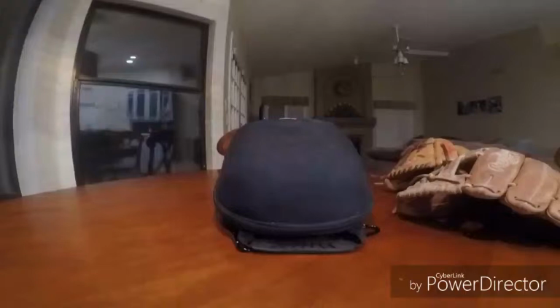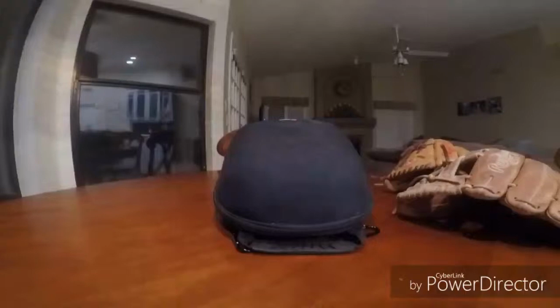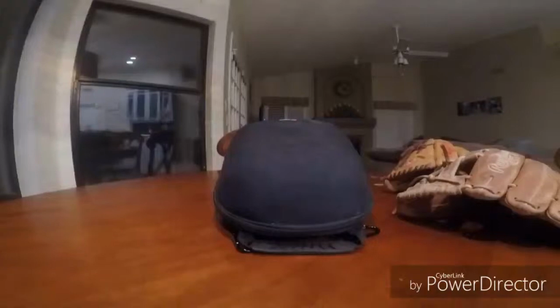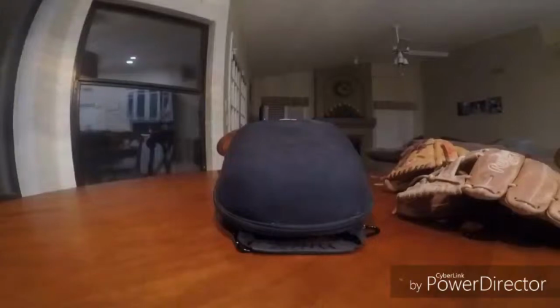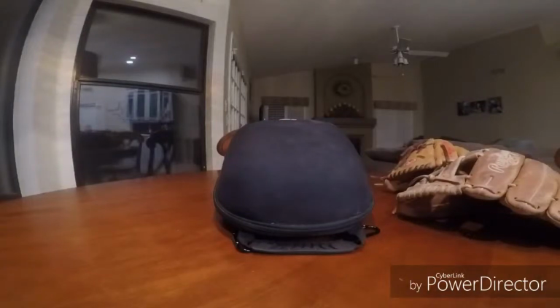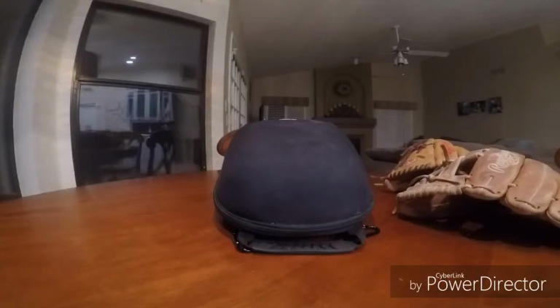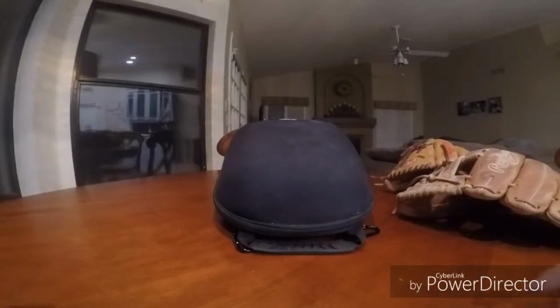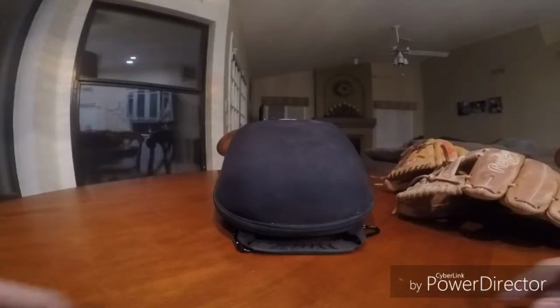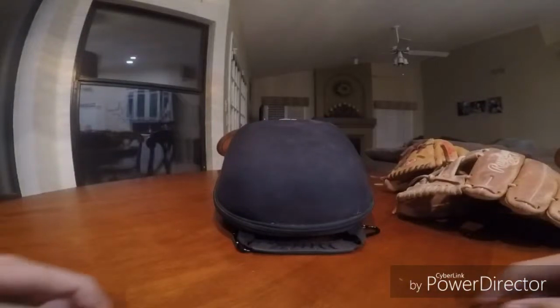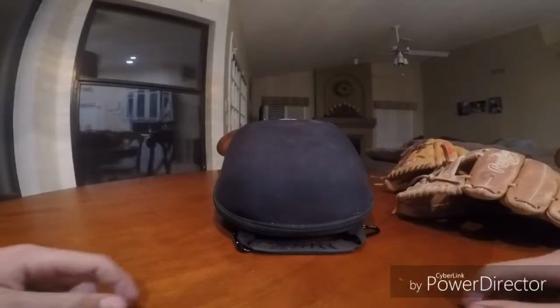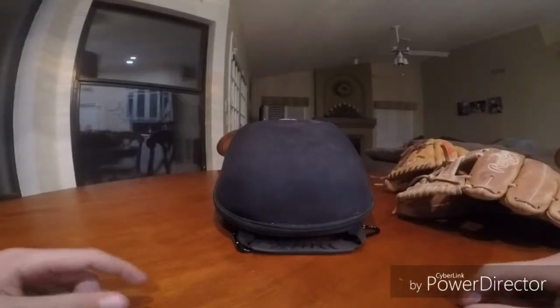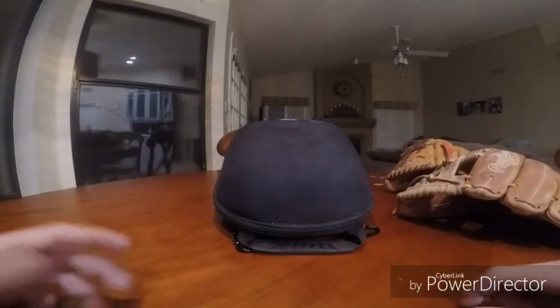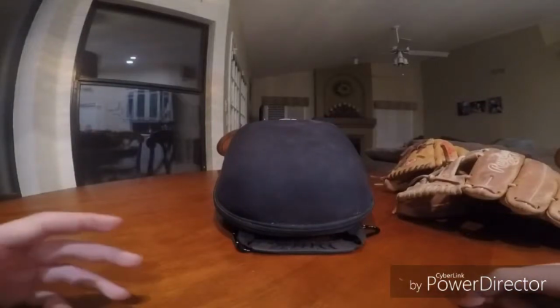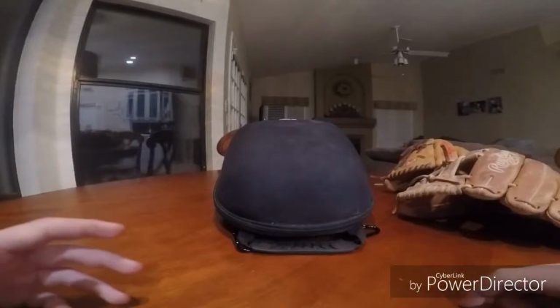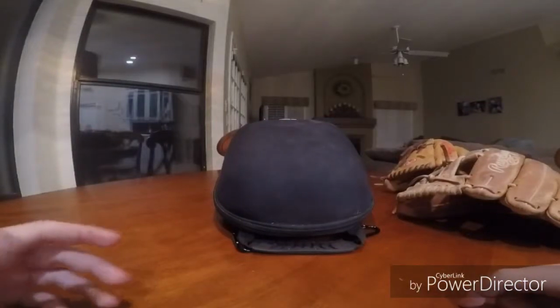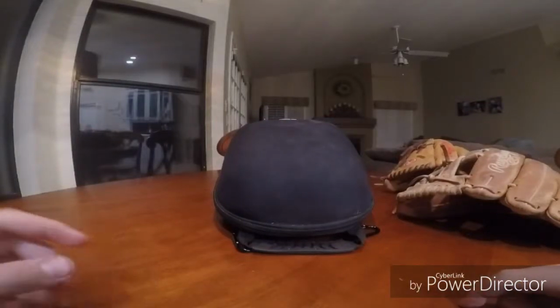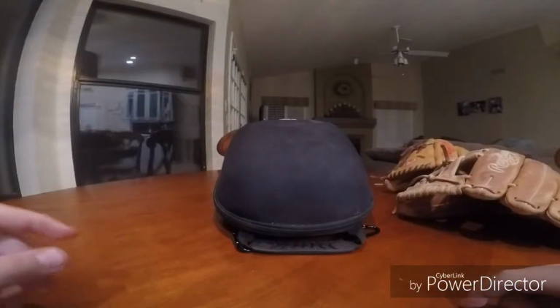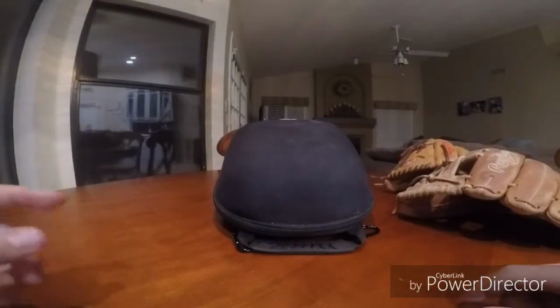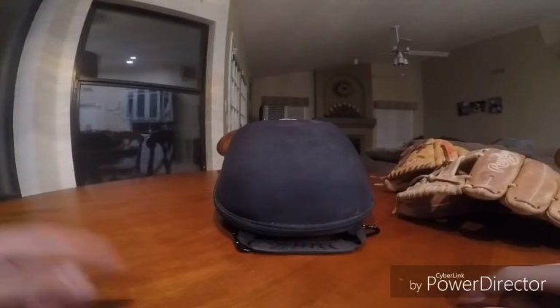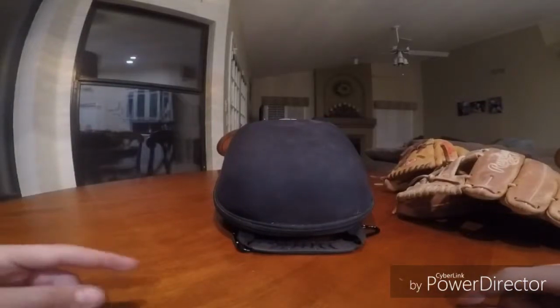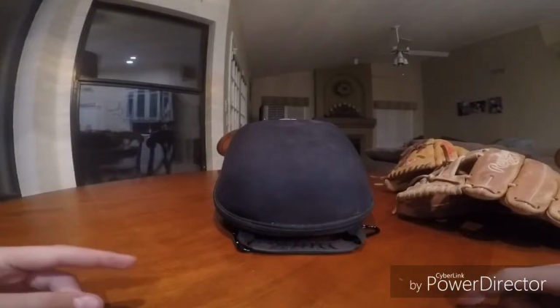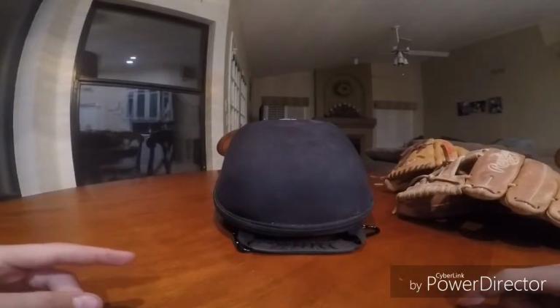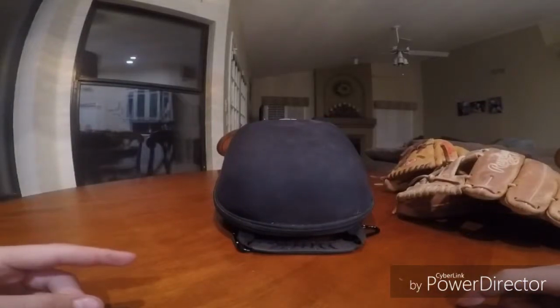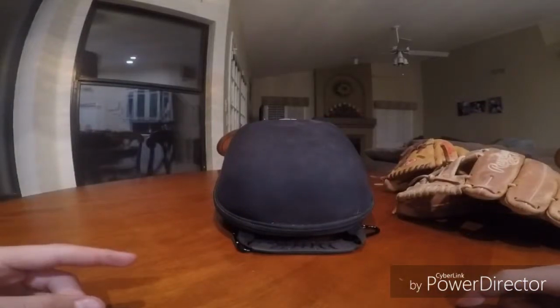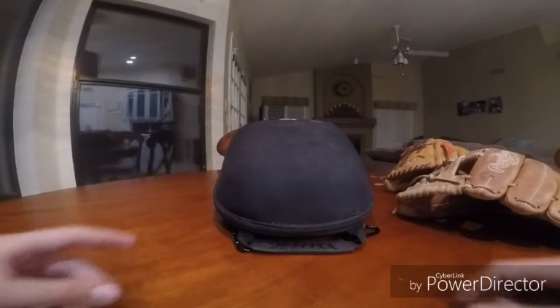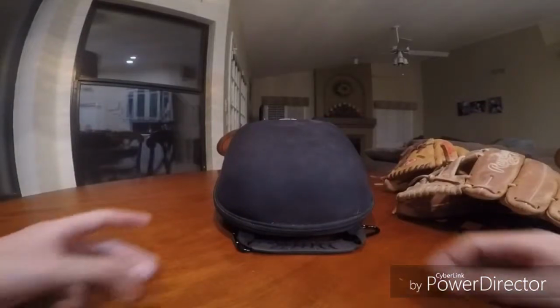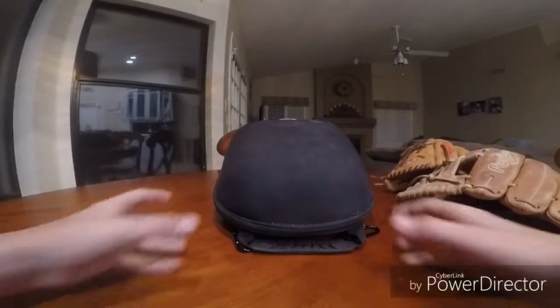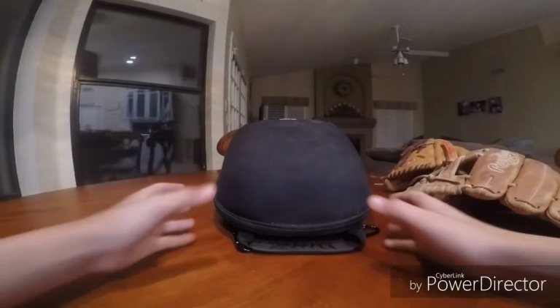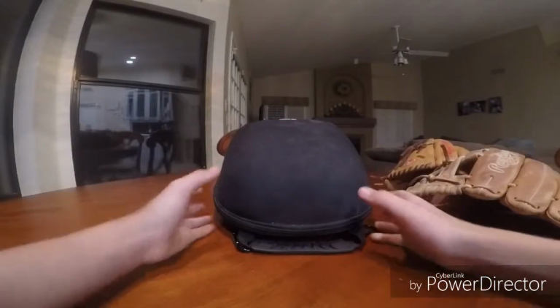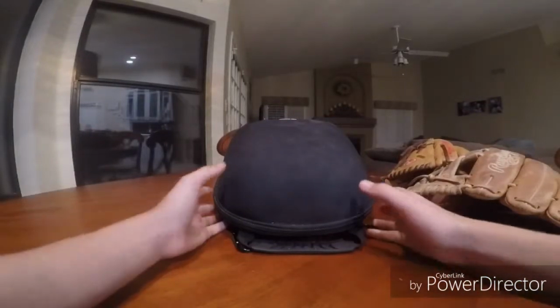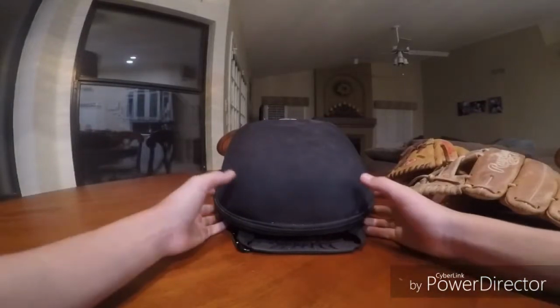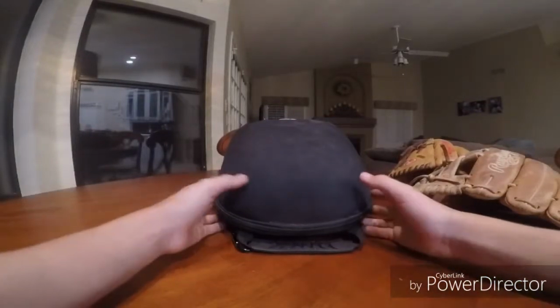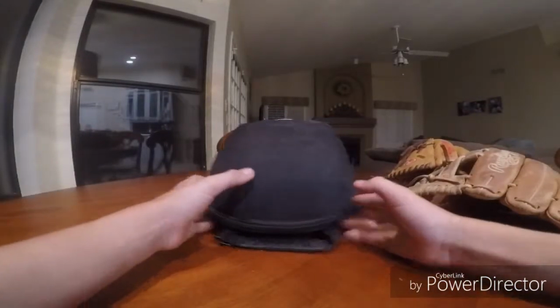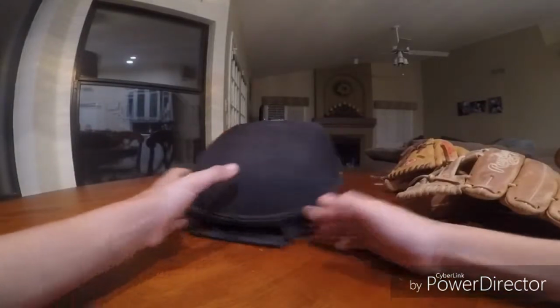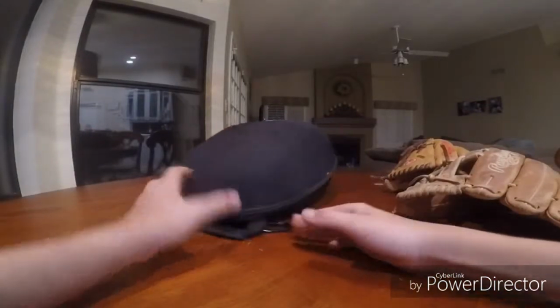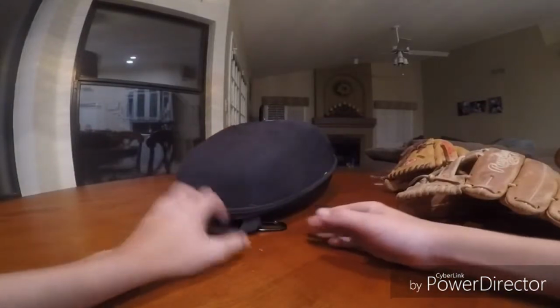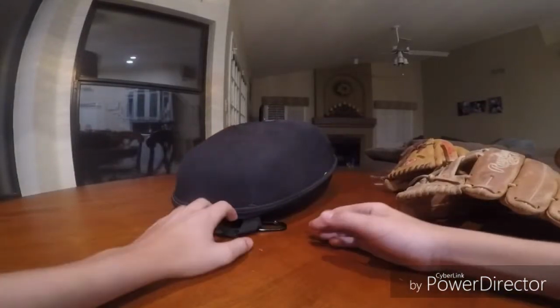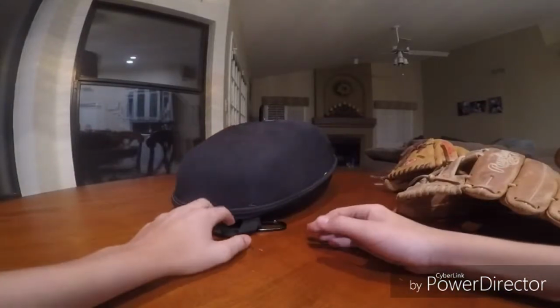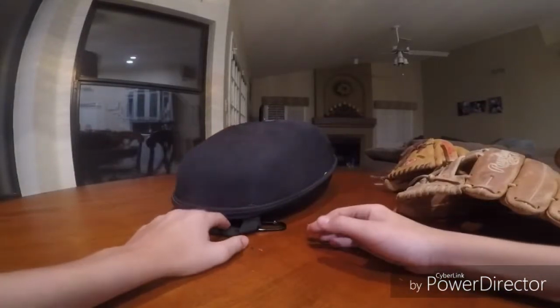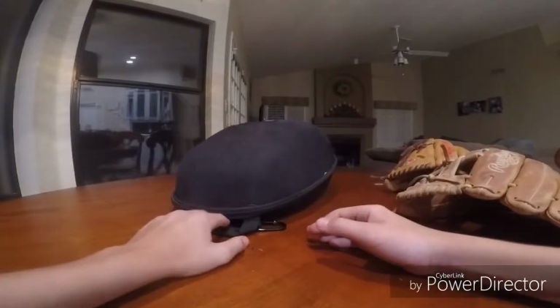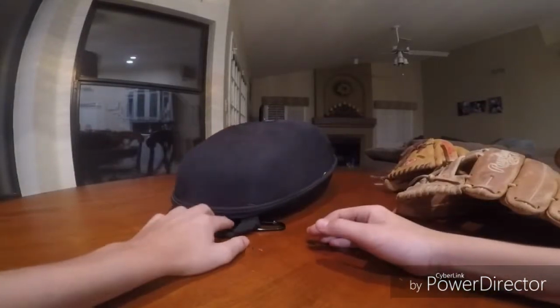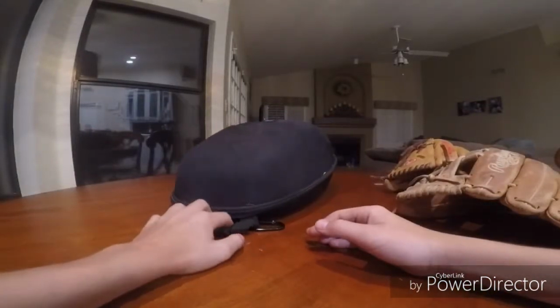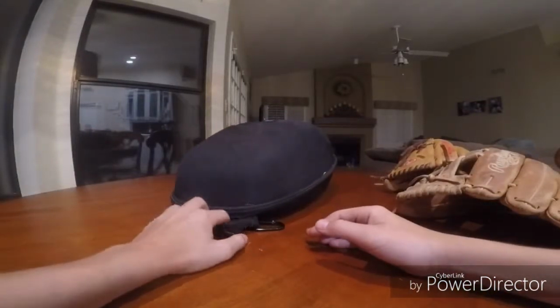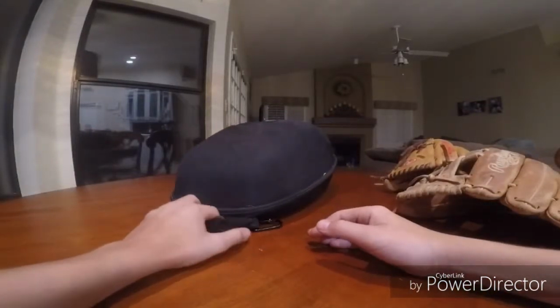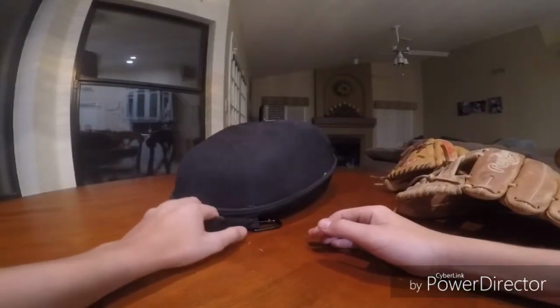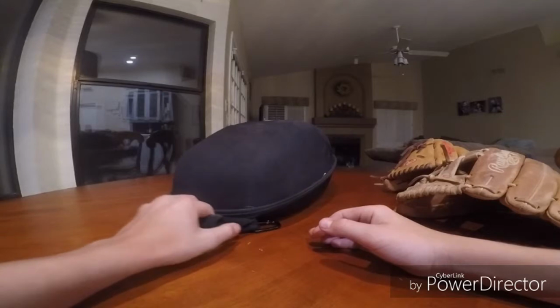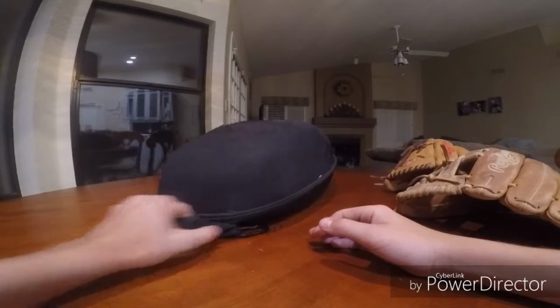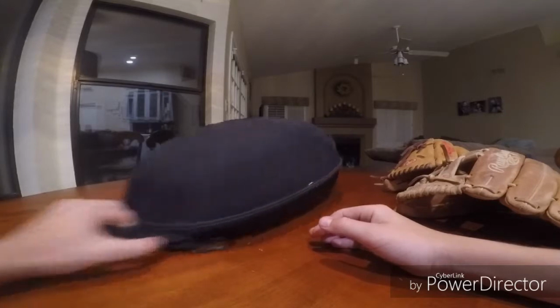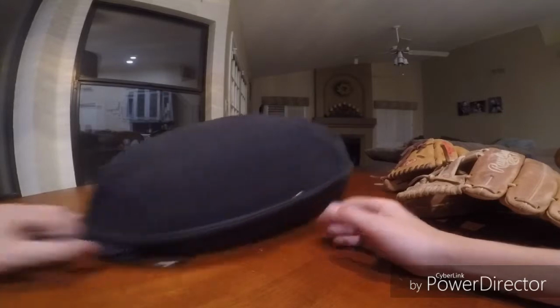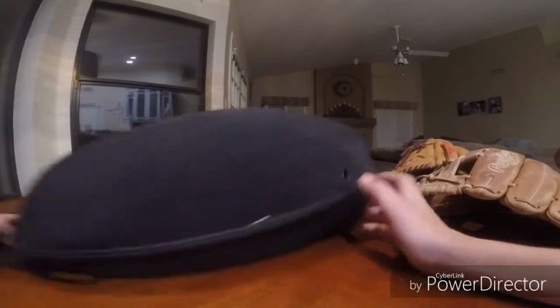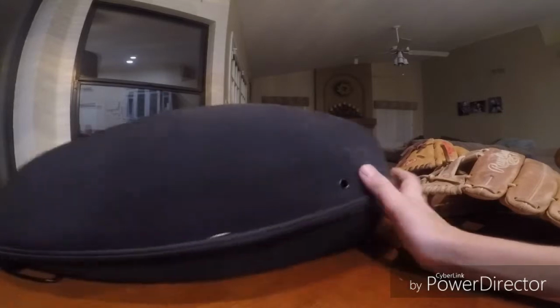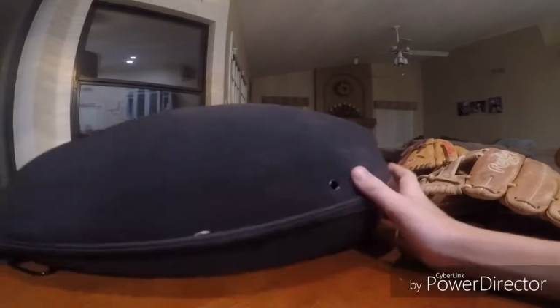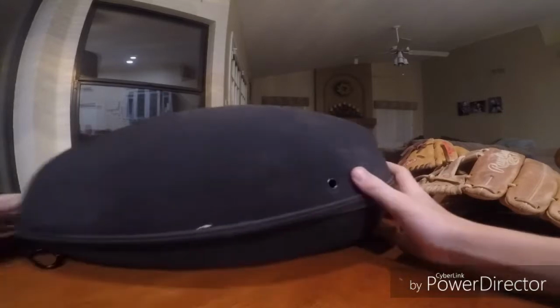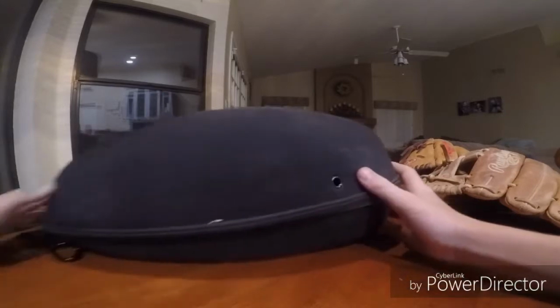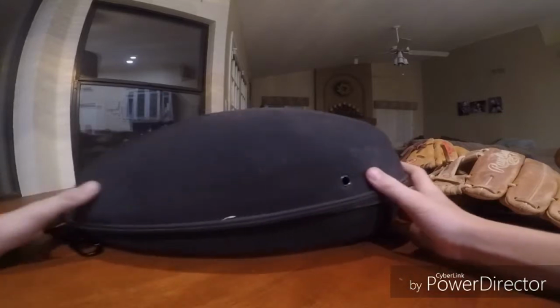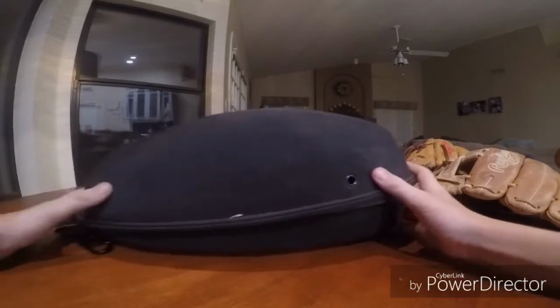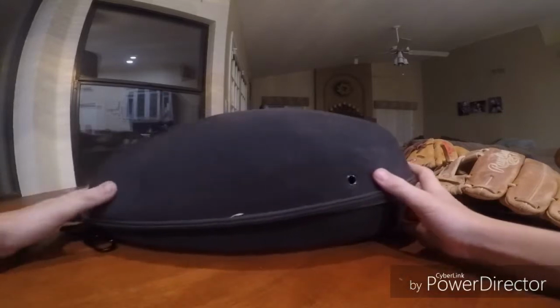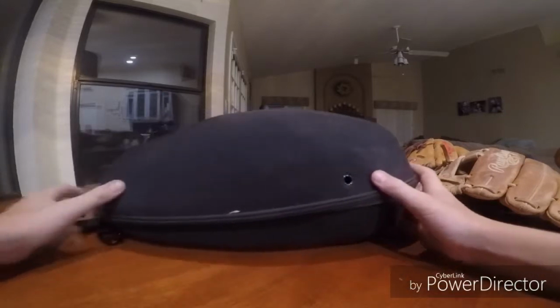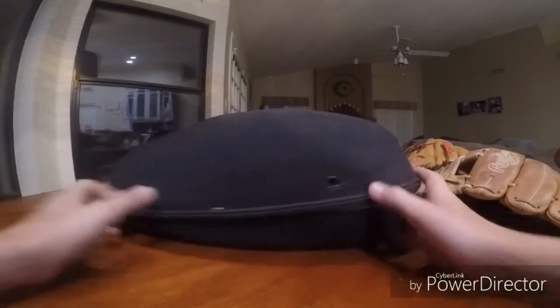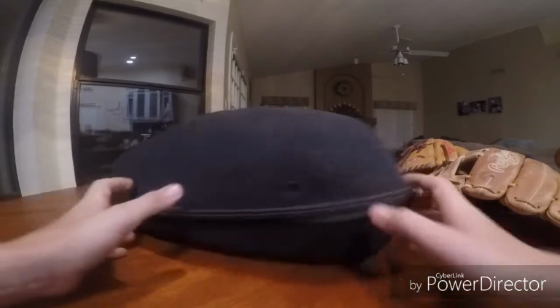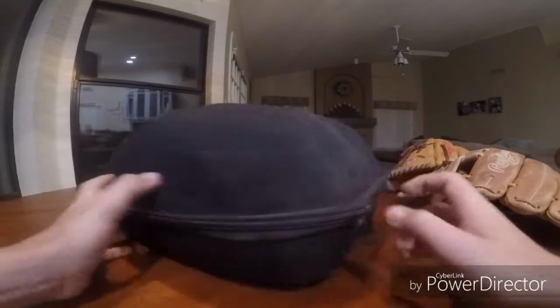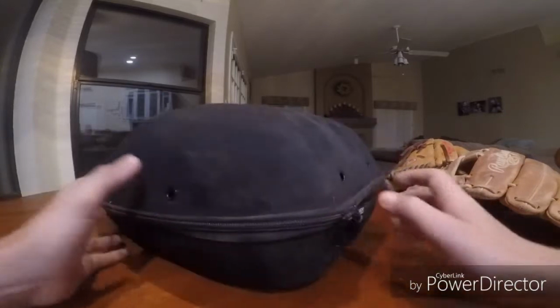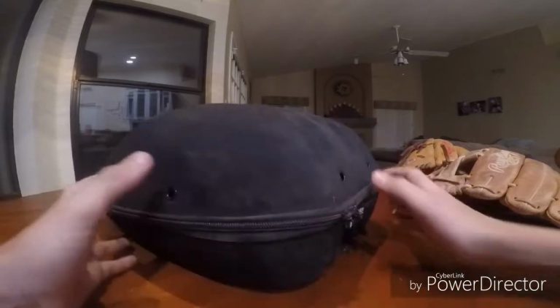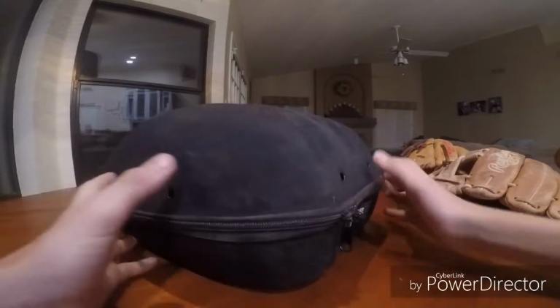Hello and welcome back to a new video. Today's video is going to be a review on the Buck Athletics Double Glove Guardian.